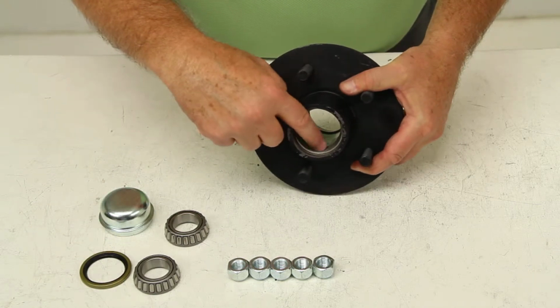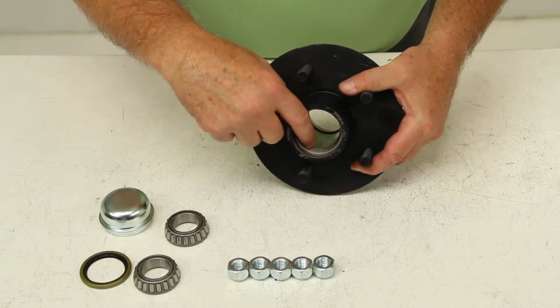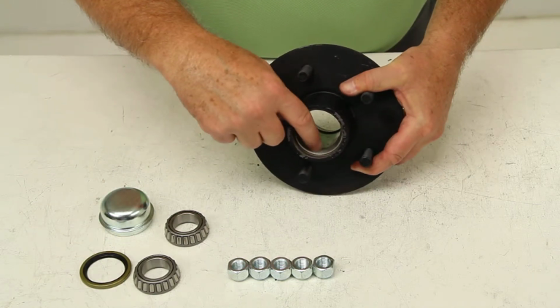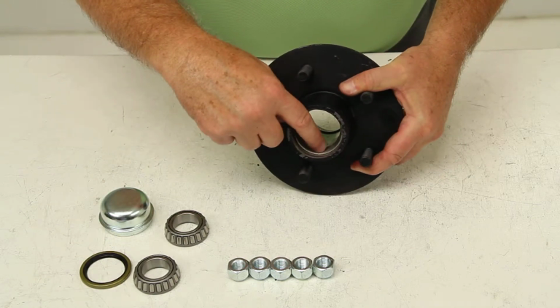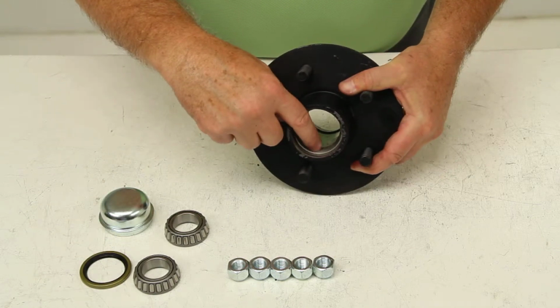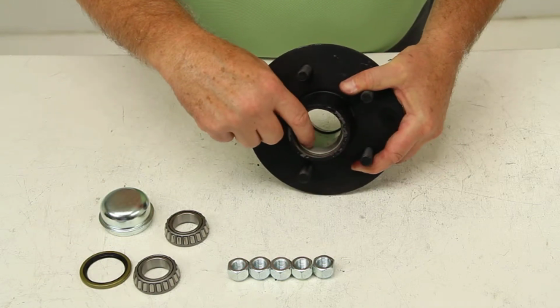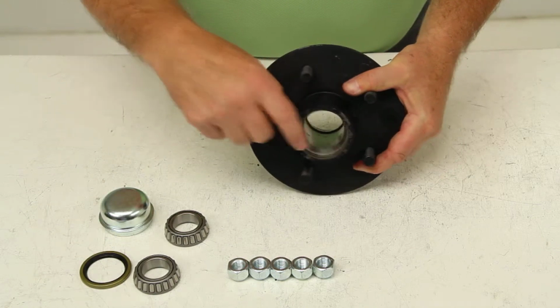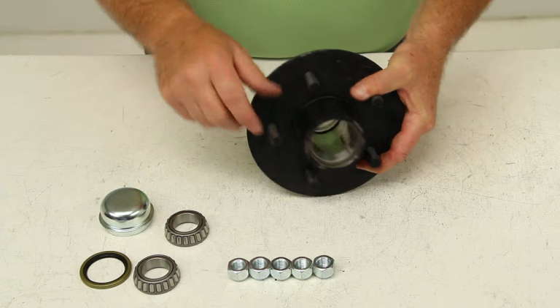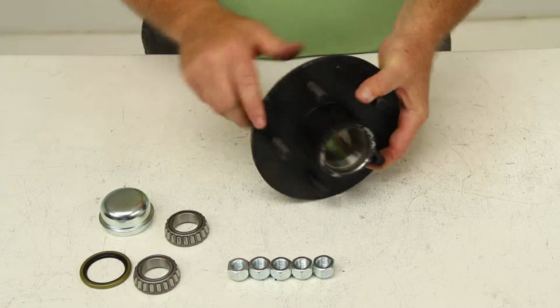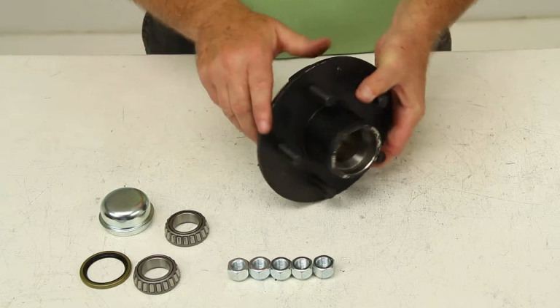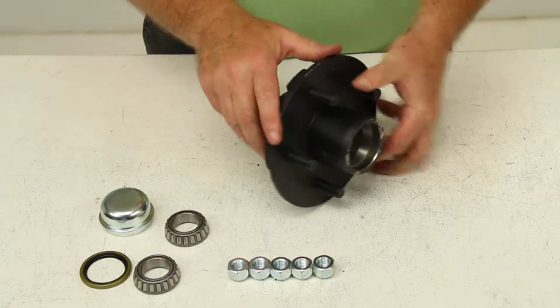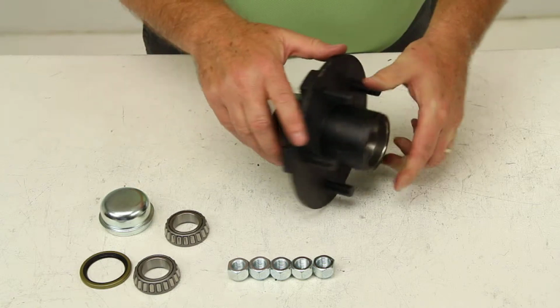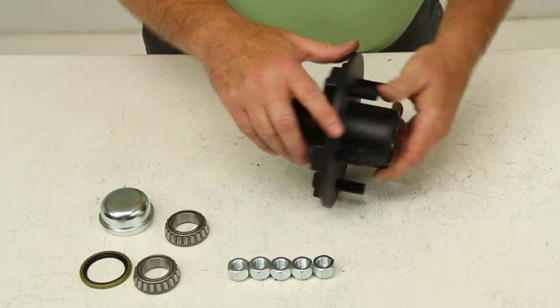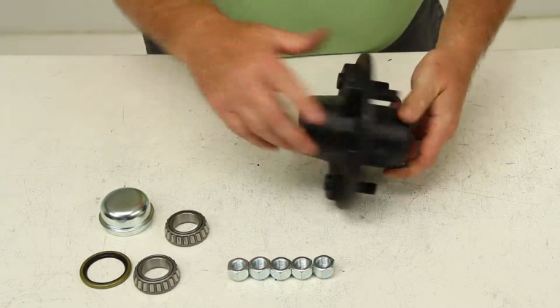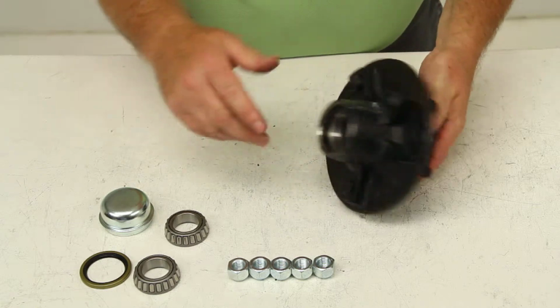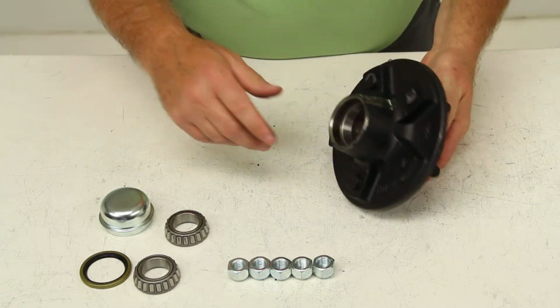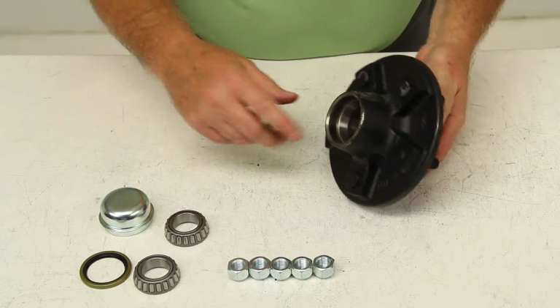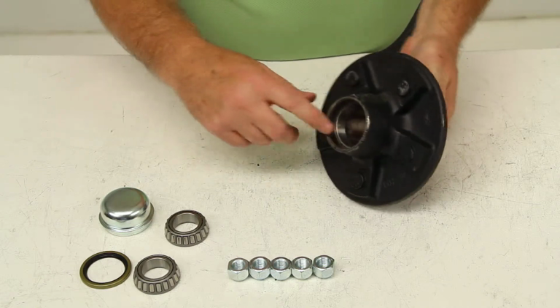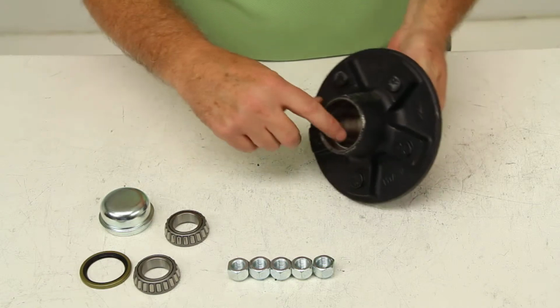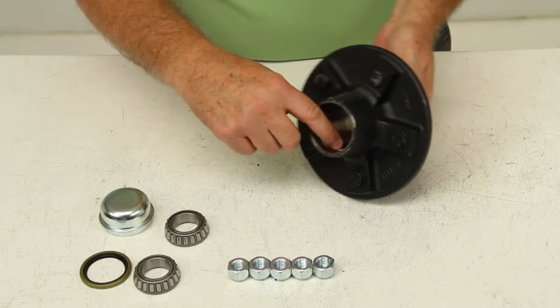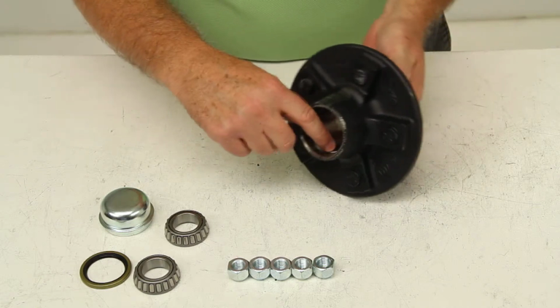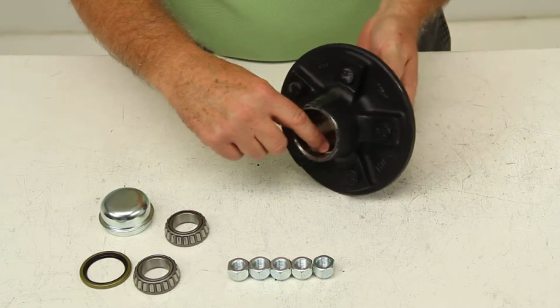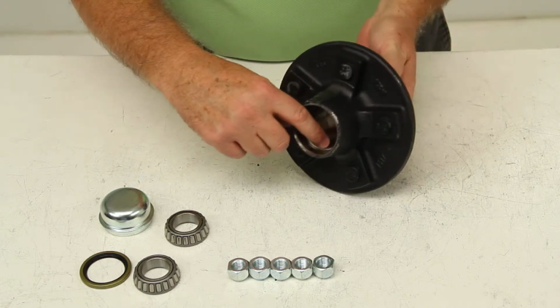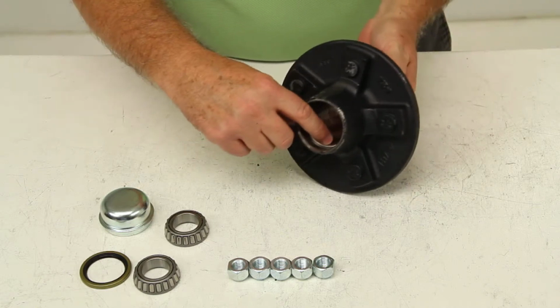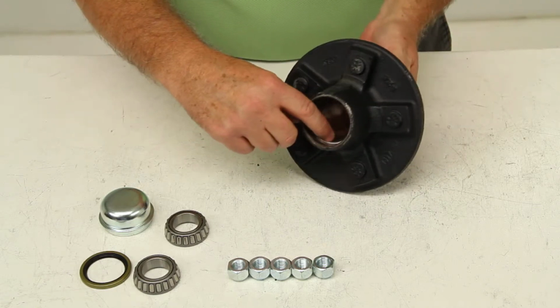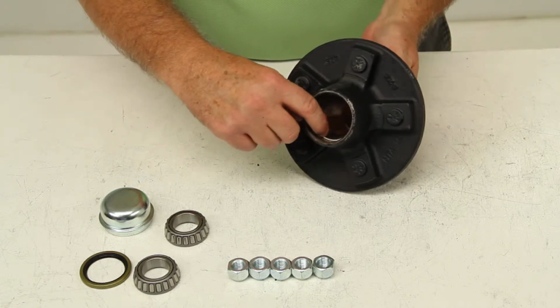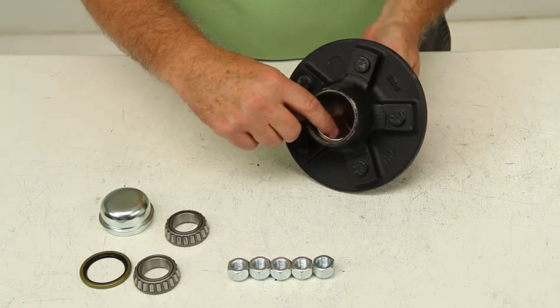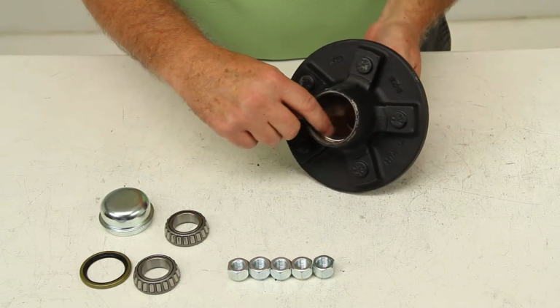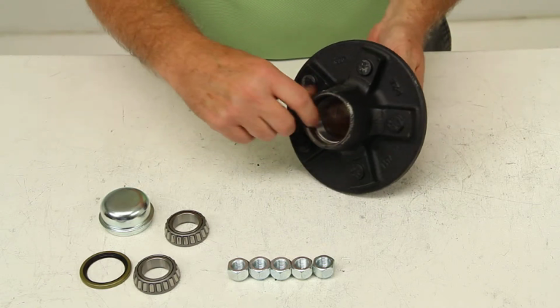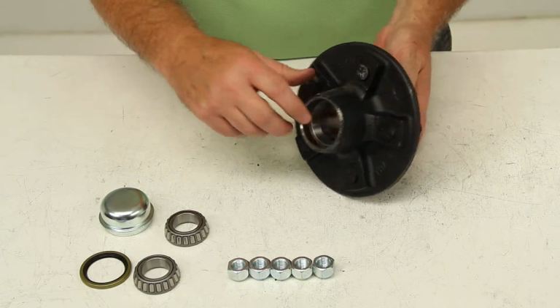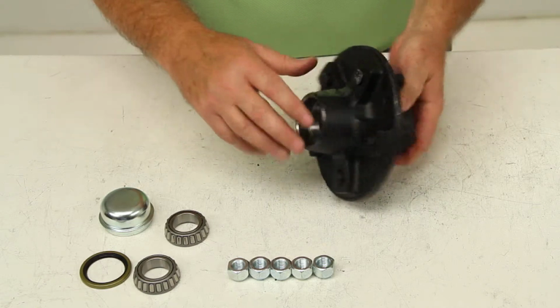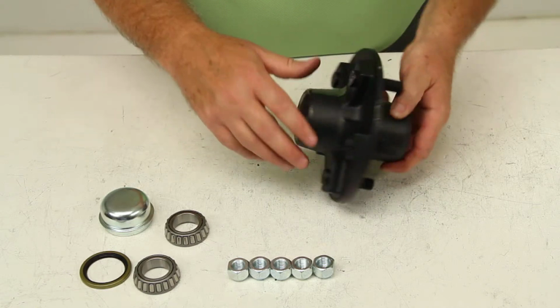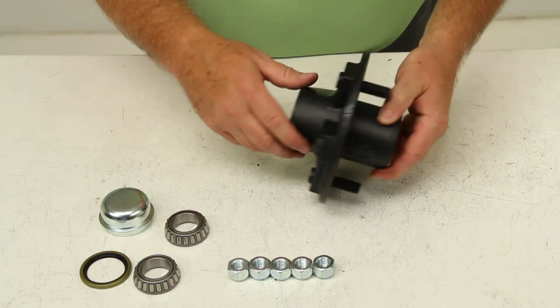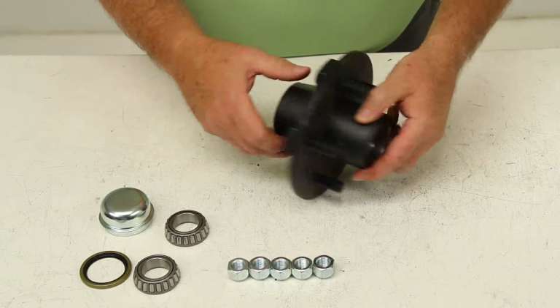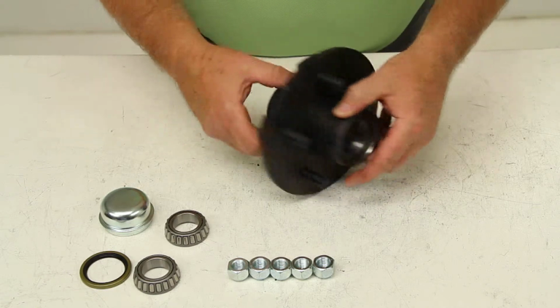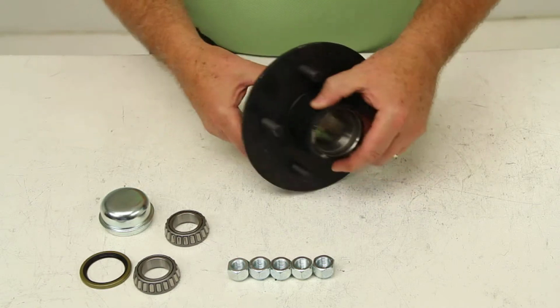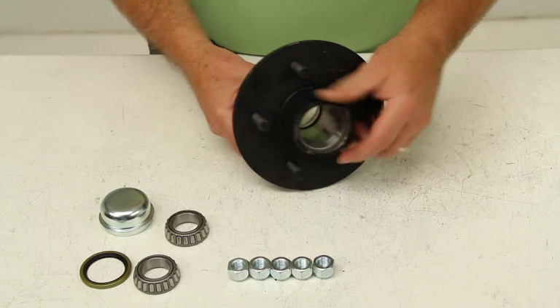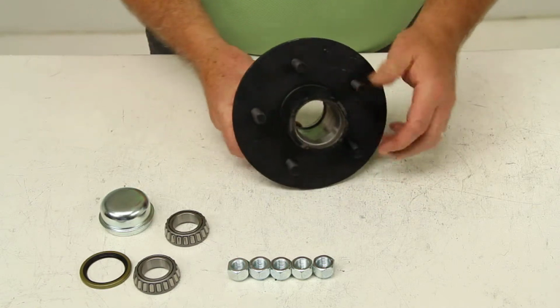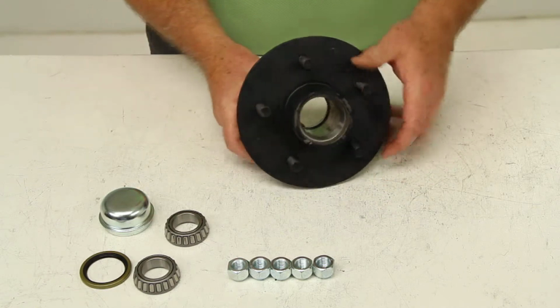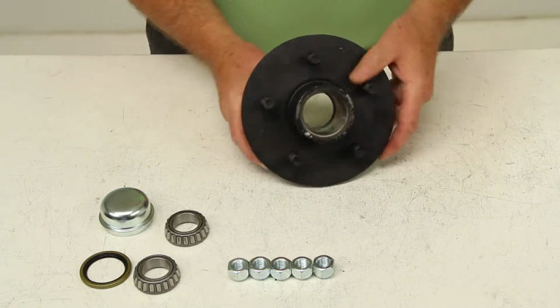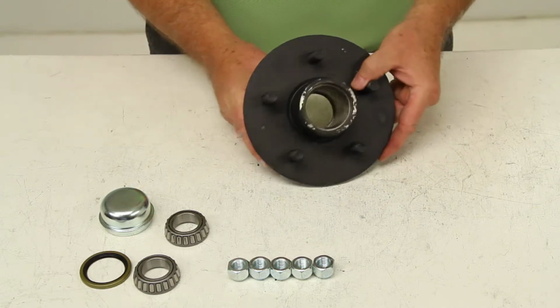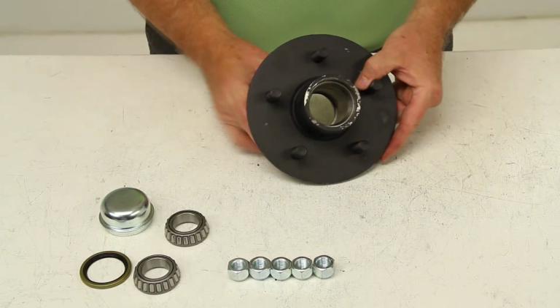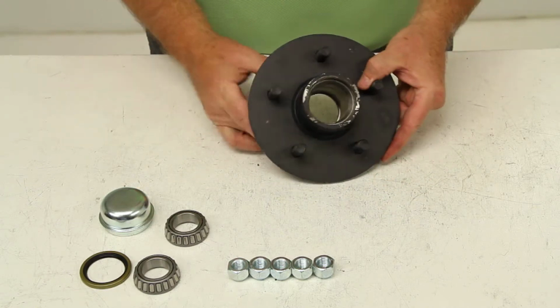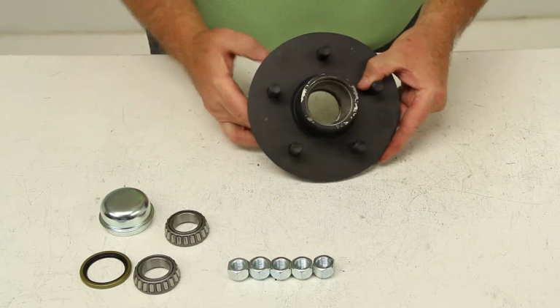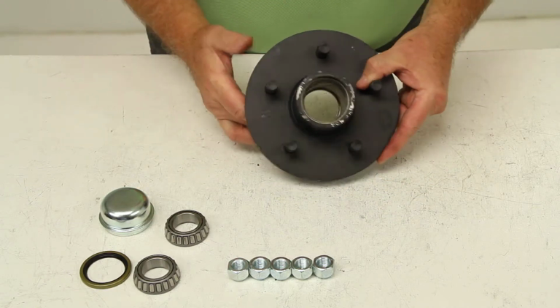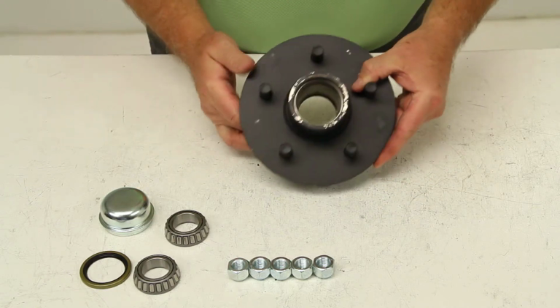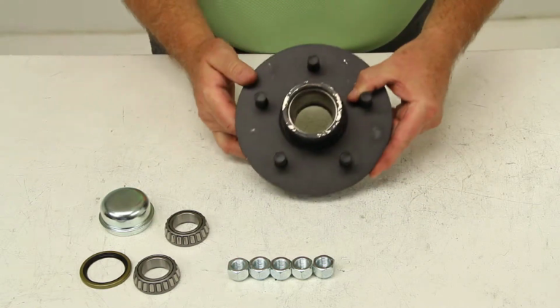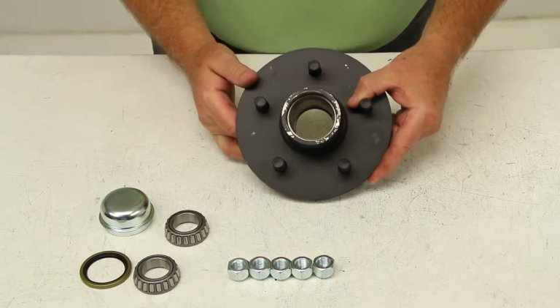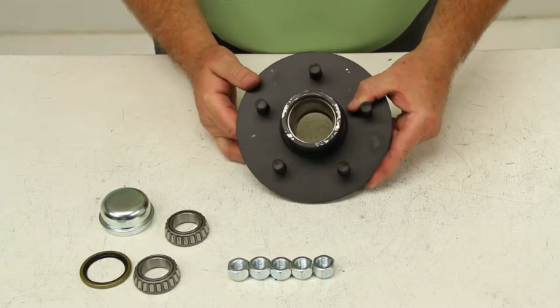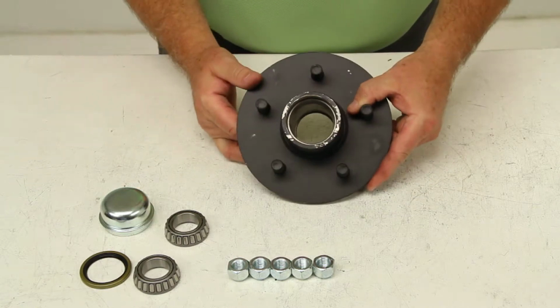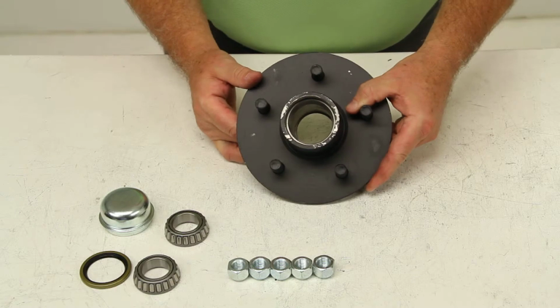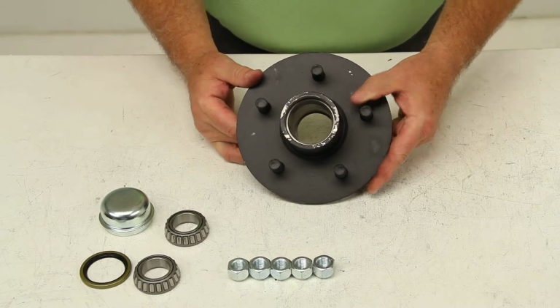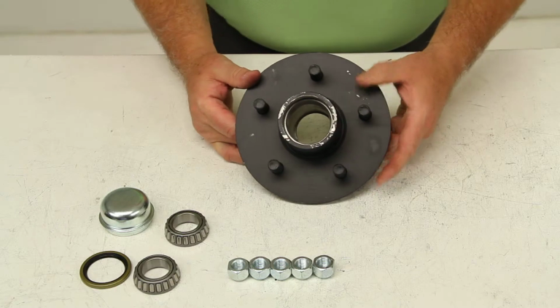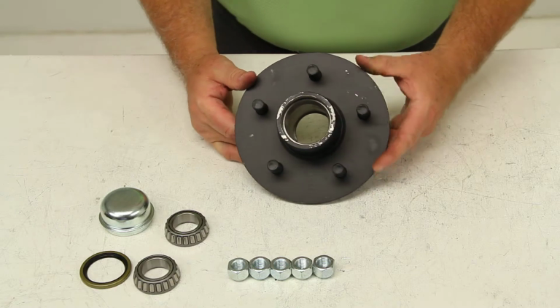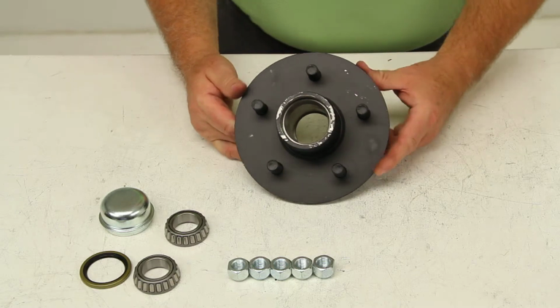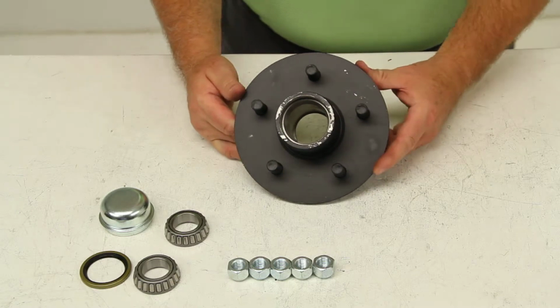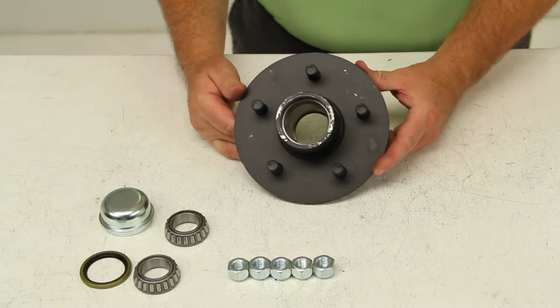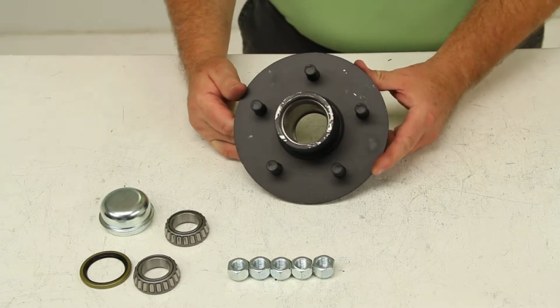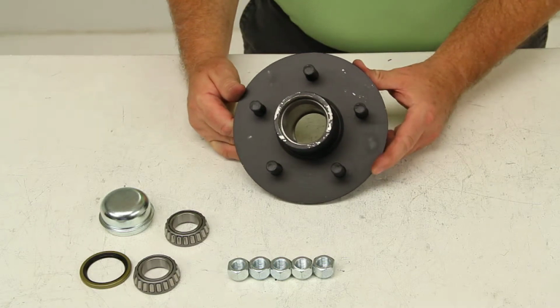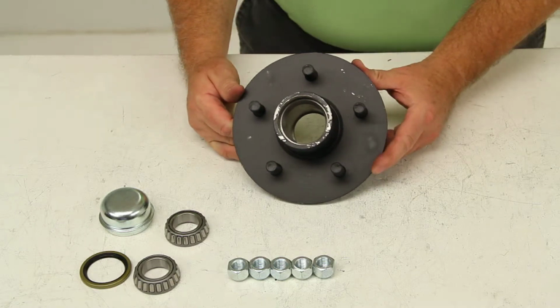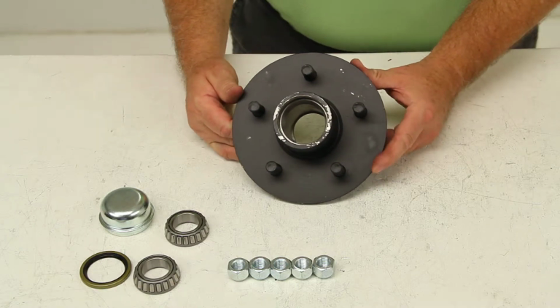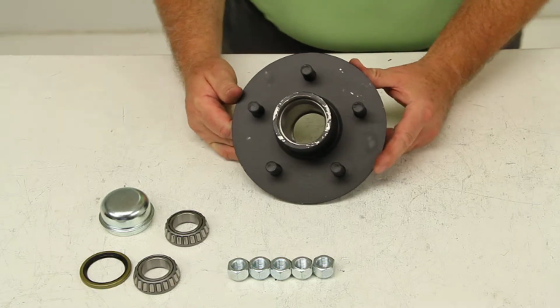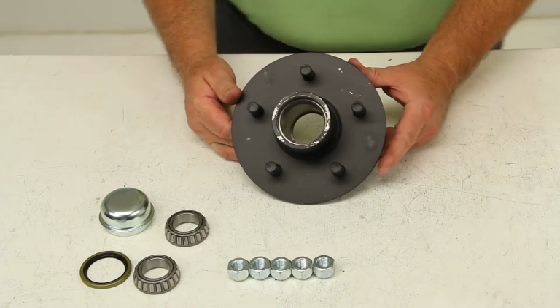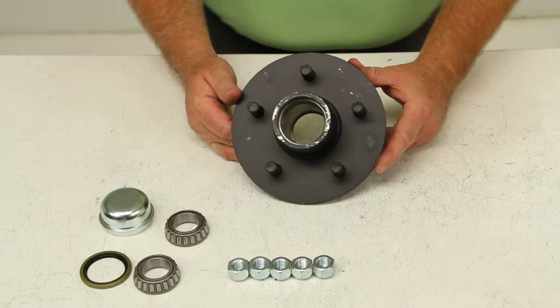There's the outer bearing race, there's the inner bearing race. Most all our hub assemblies, we do pre-install the bearing races in them.